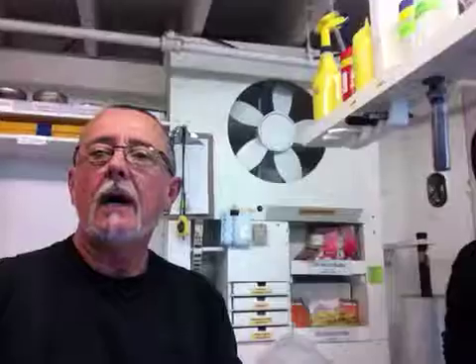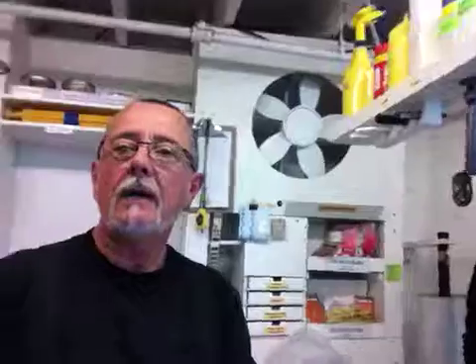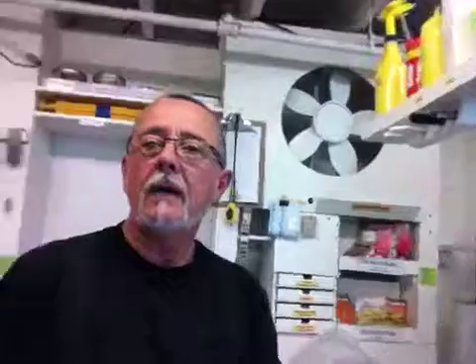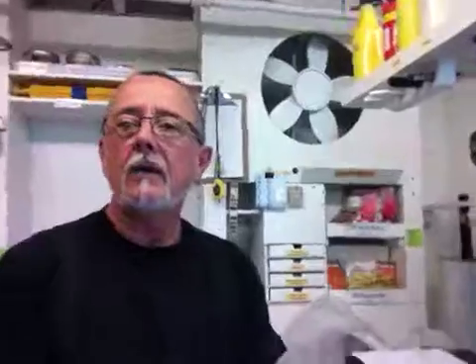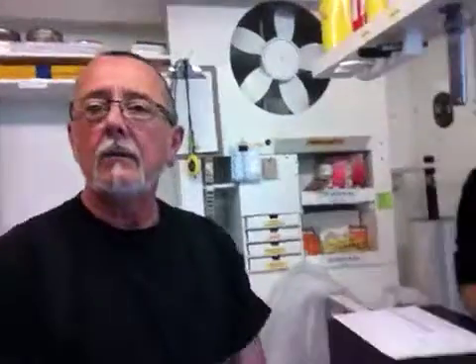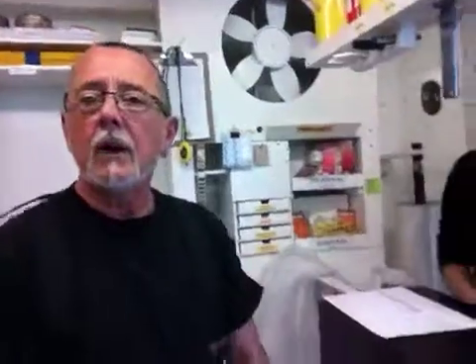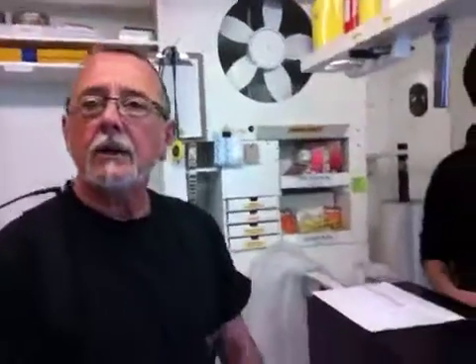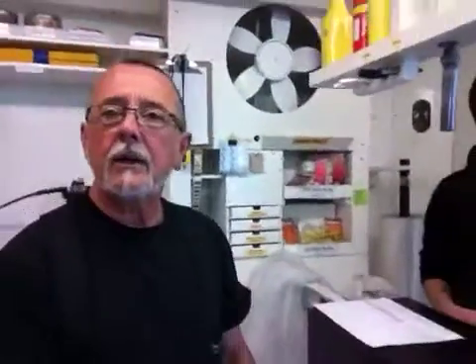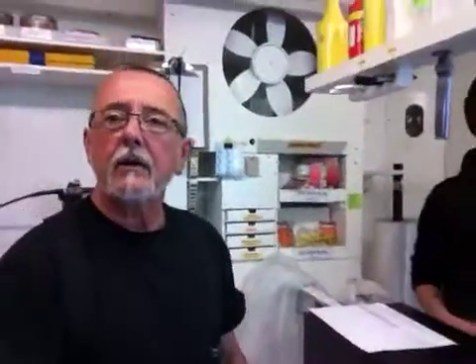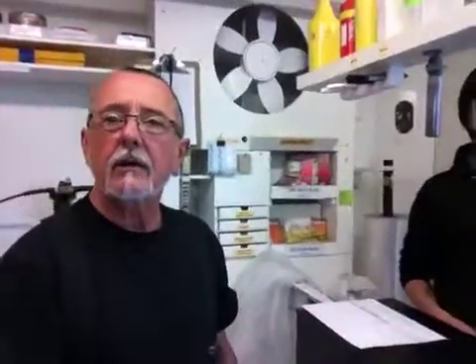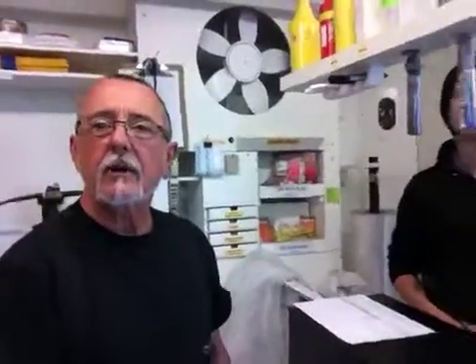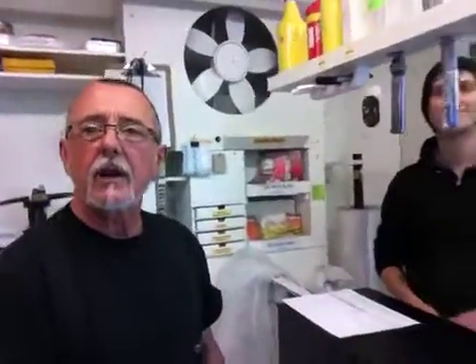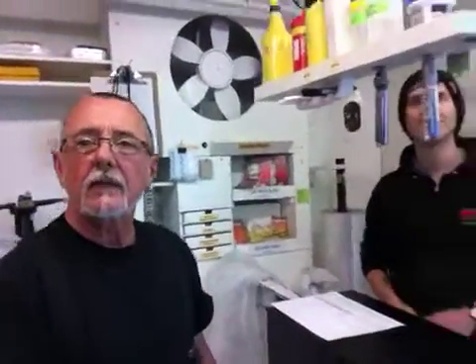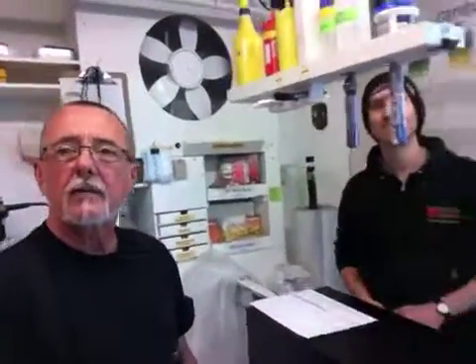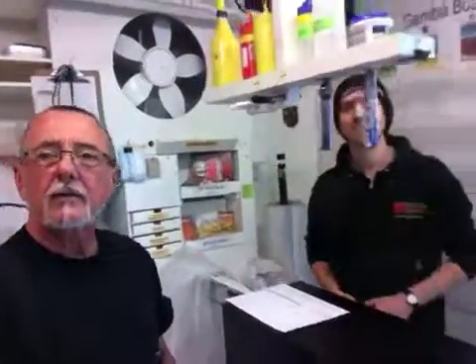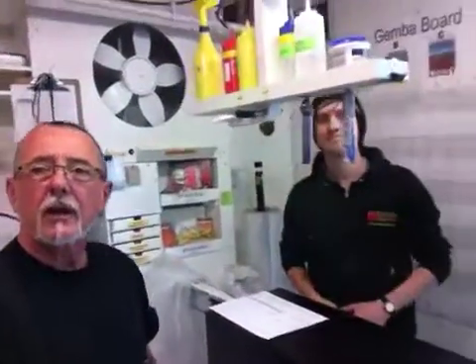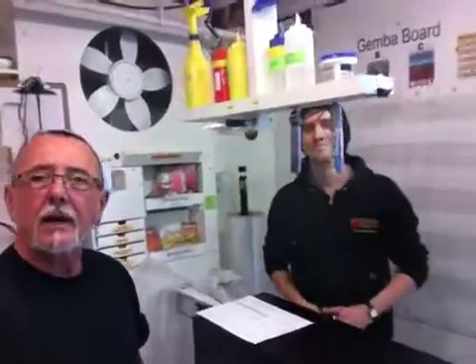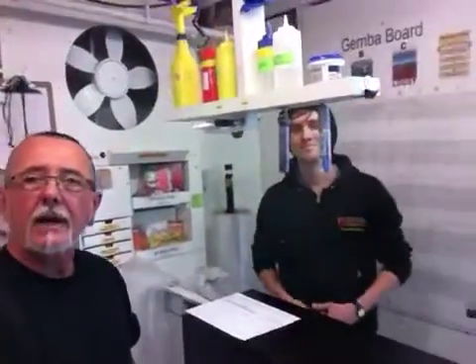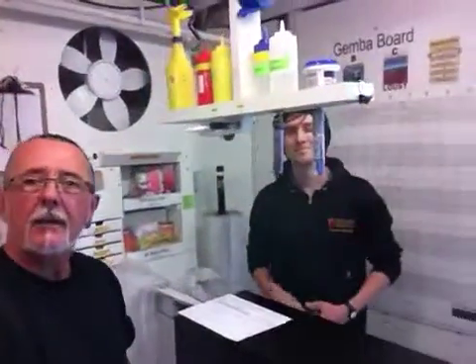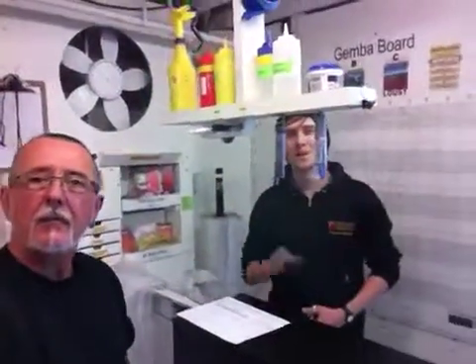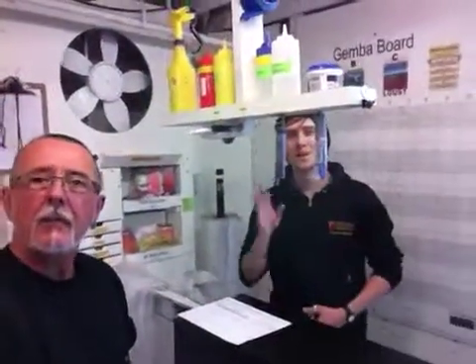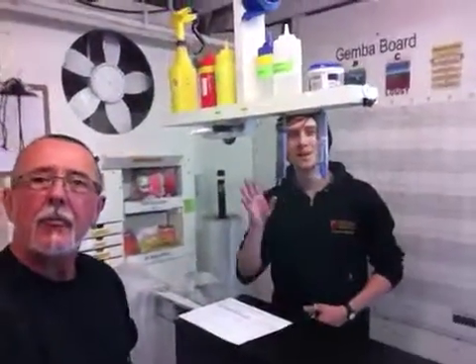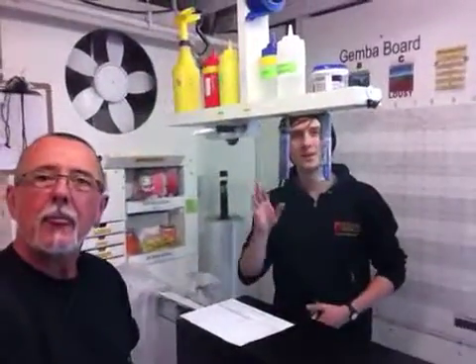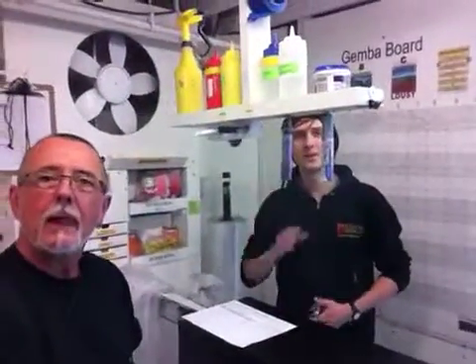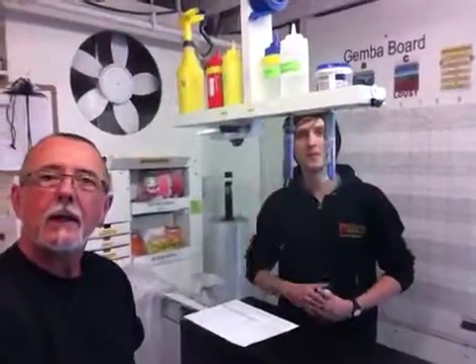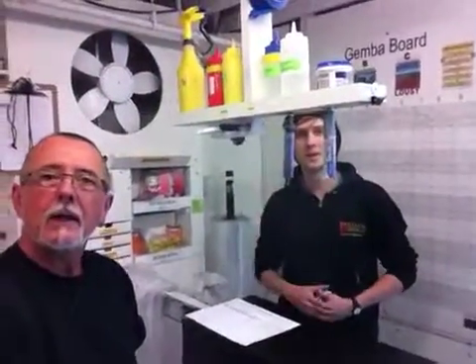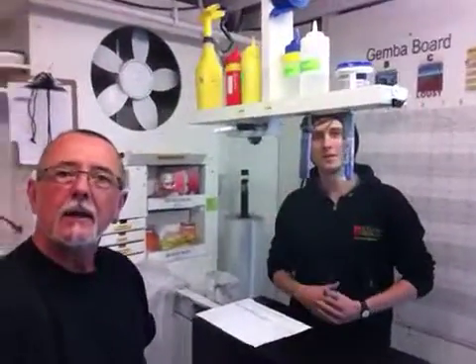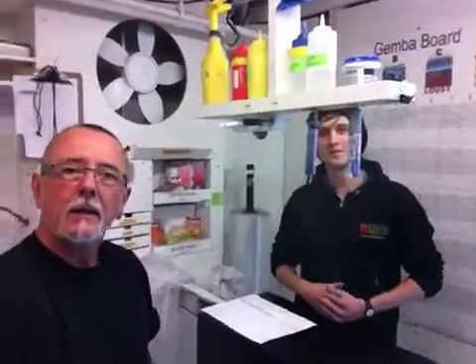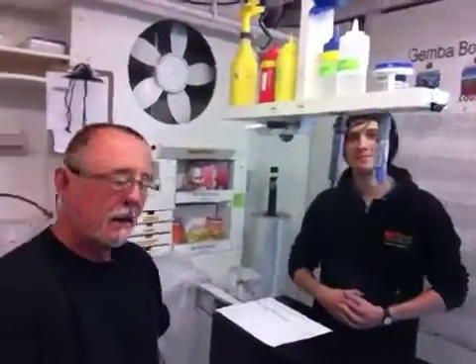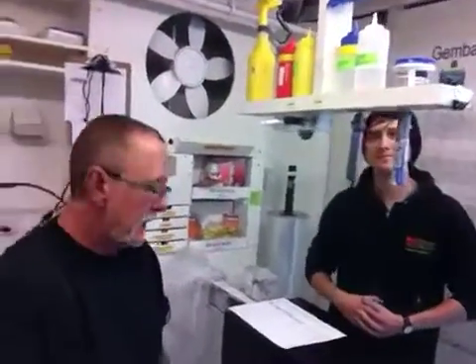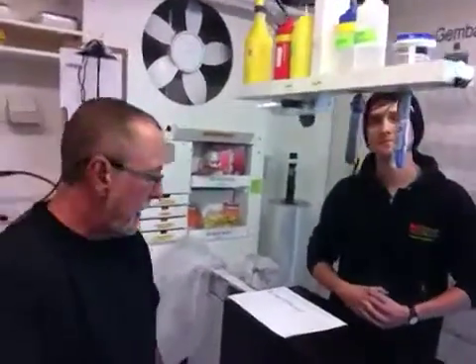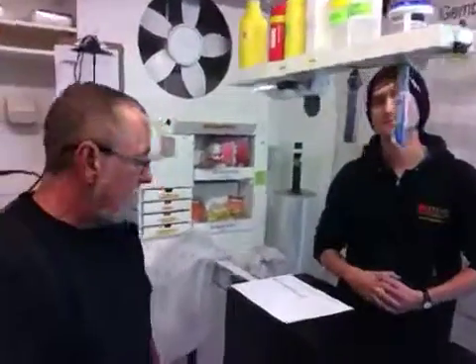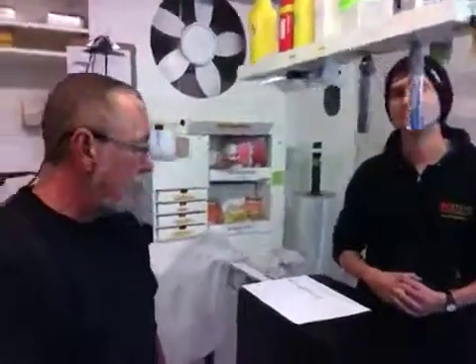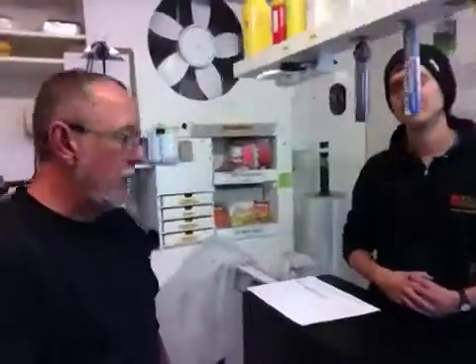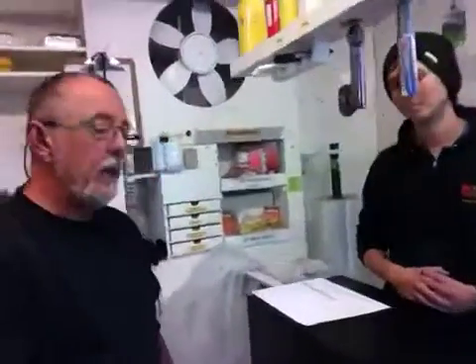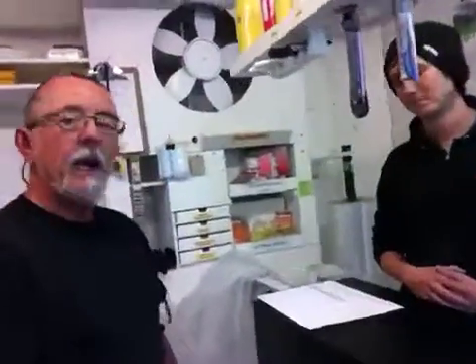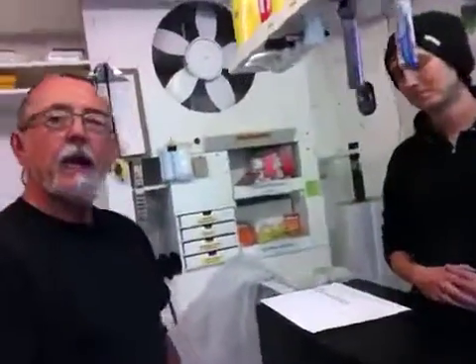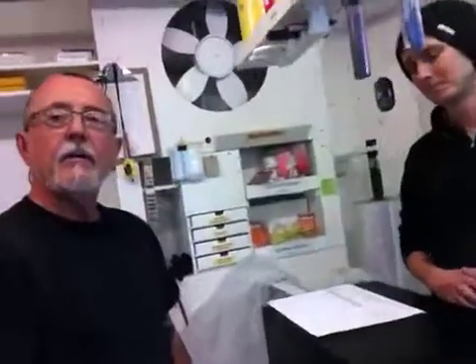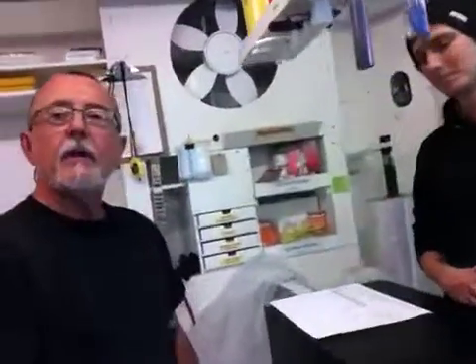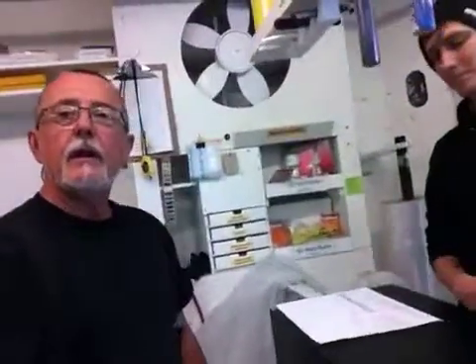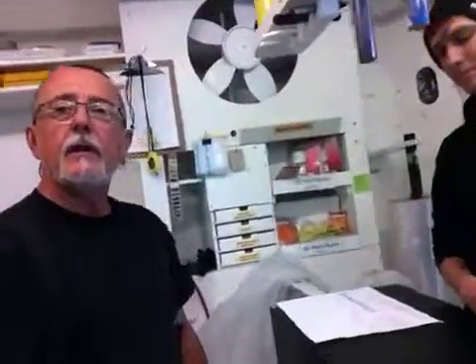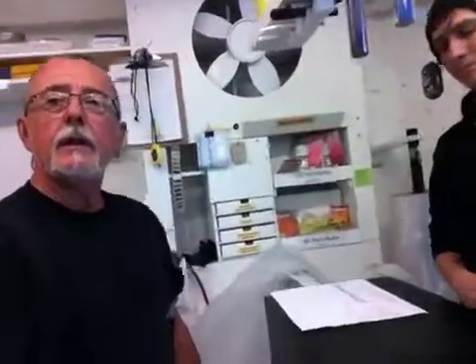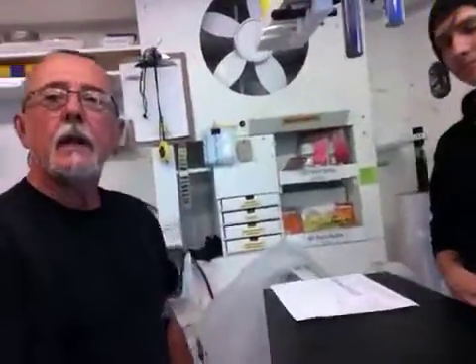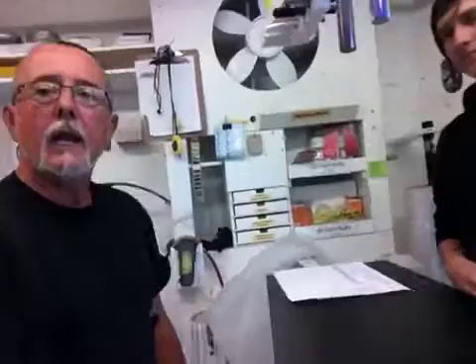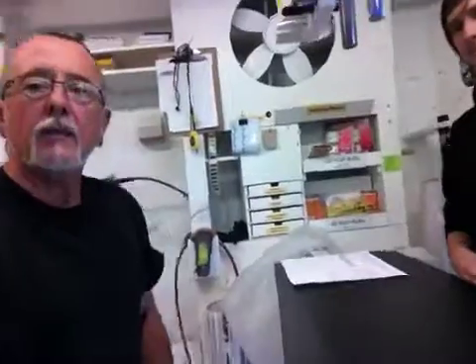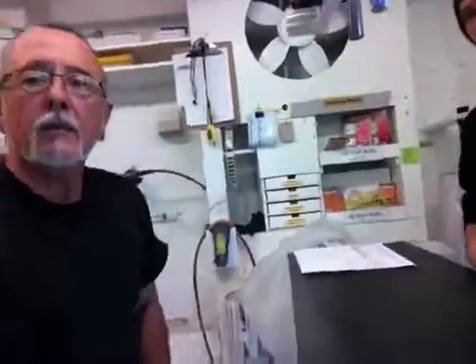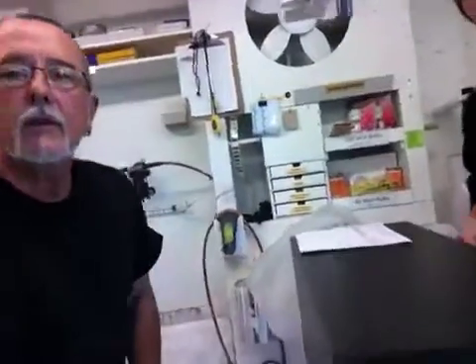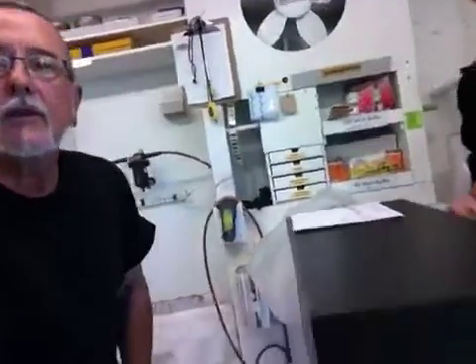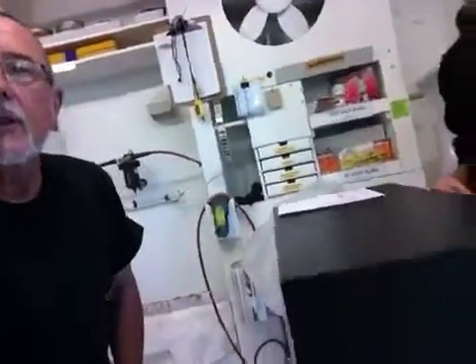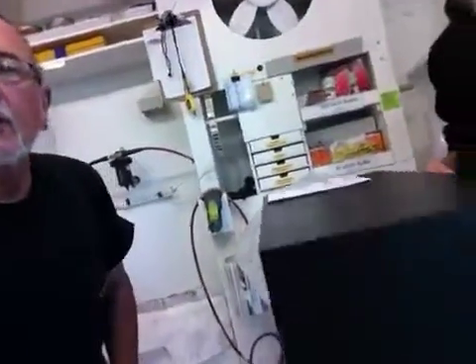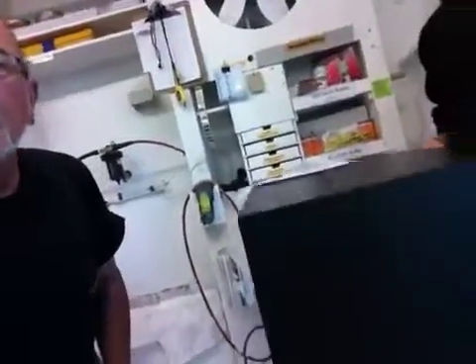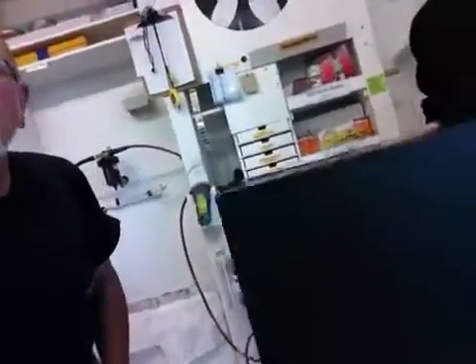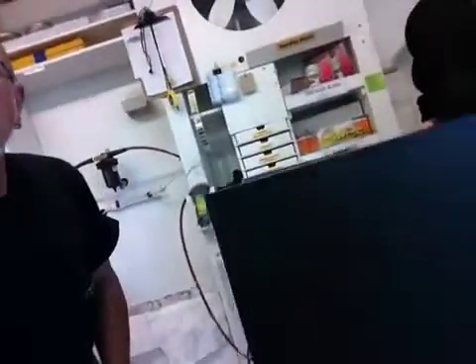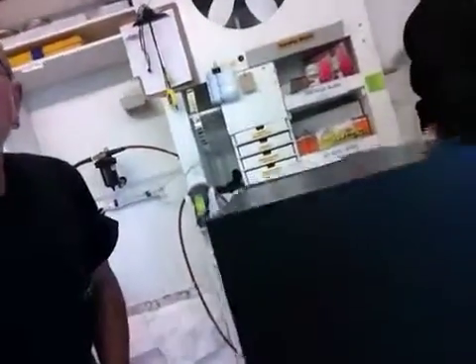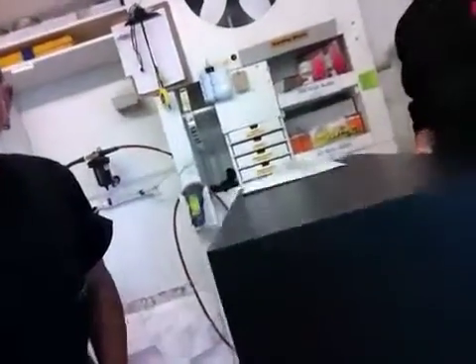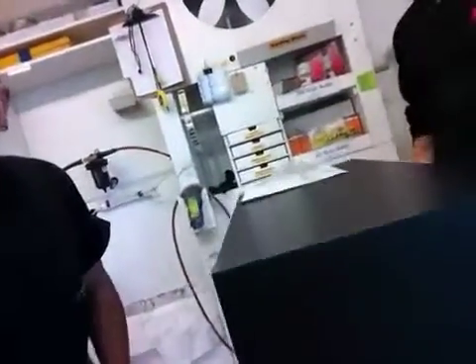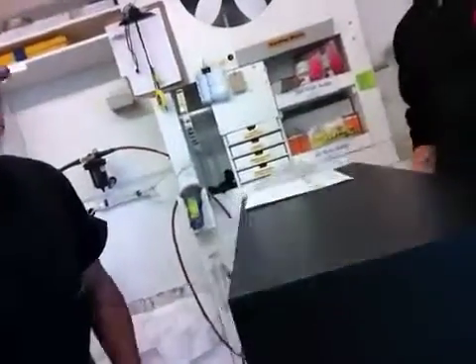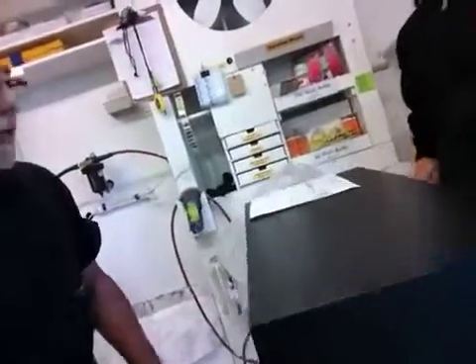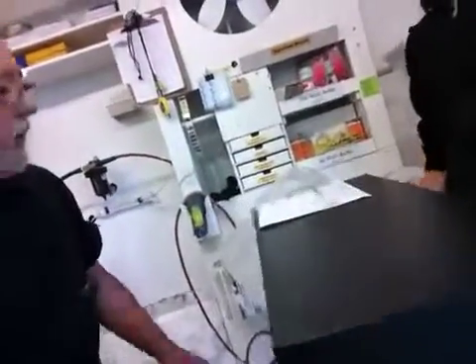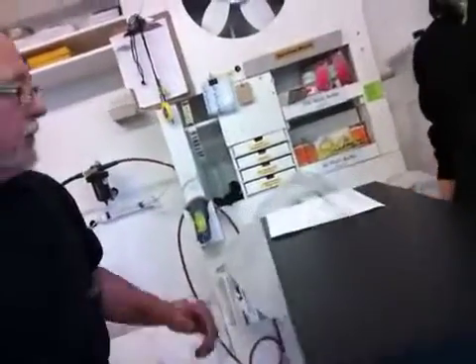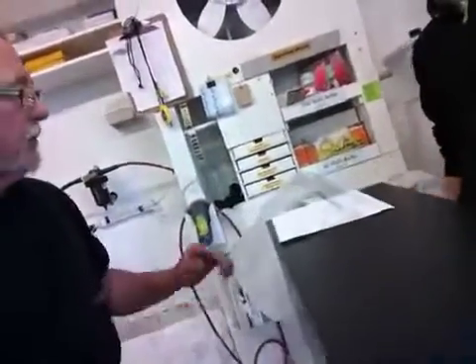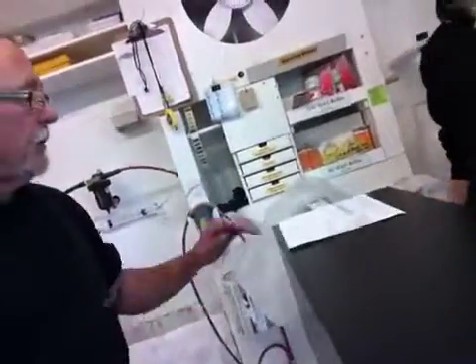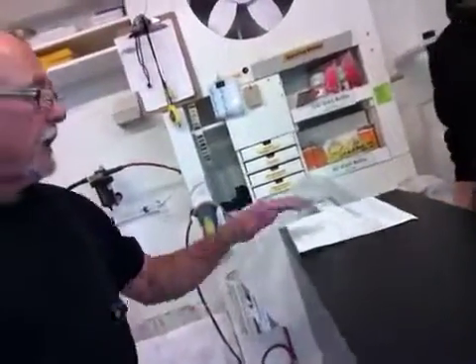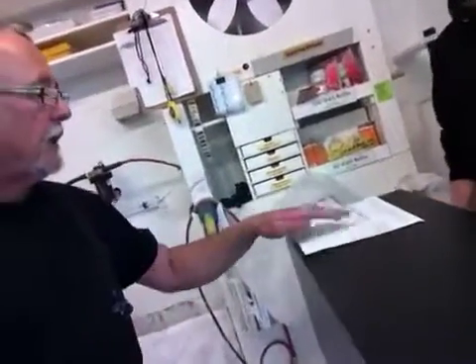Hi Carol, Mark here at Xylem Design. Hey there, I'm Ben. And we have the last of your two pedestals completed.